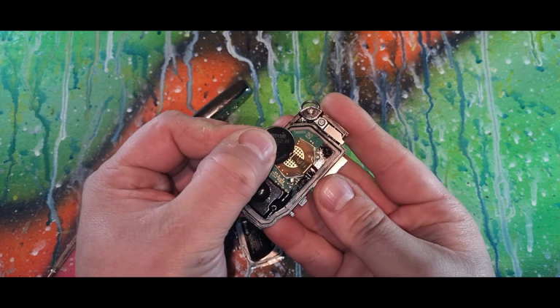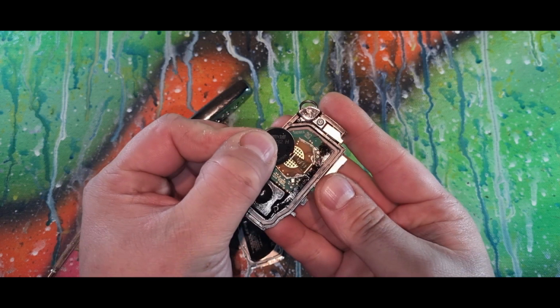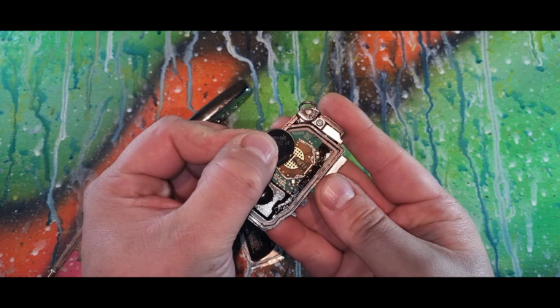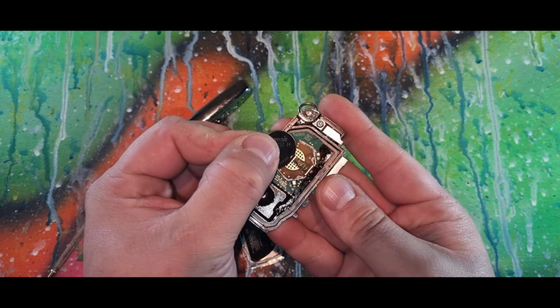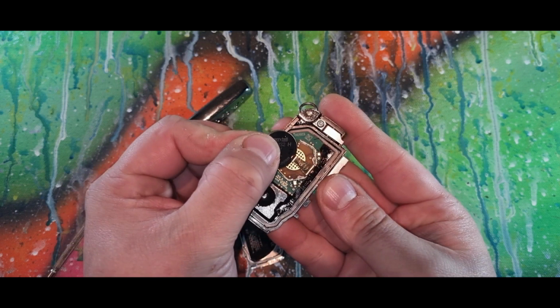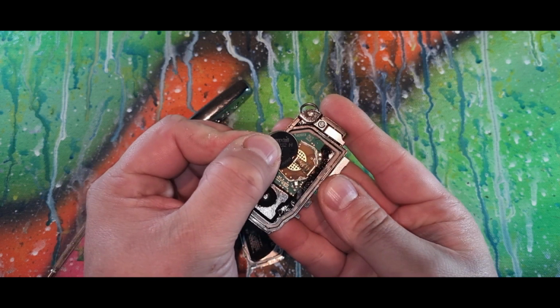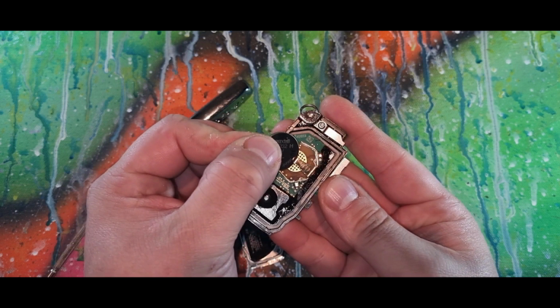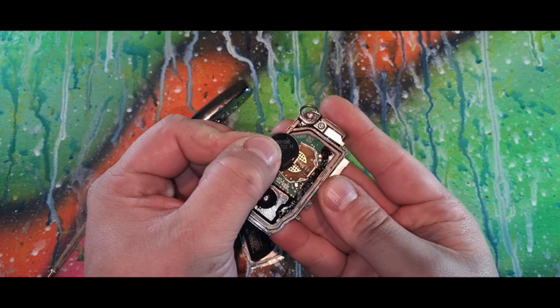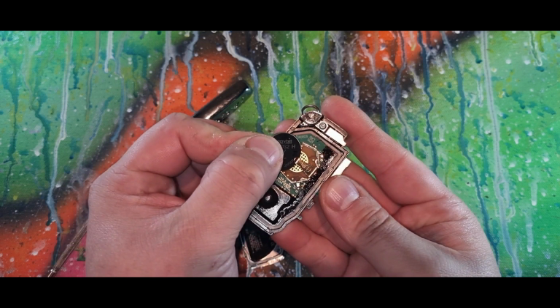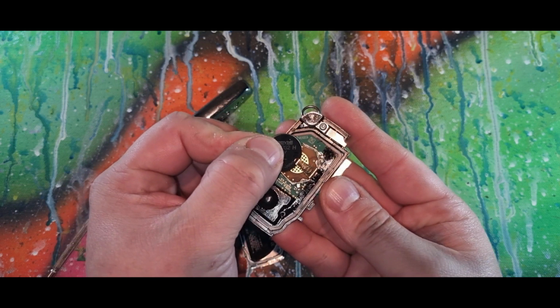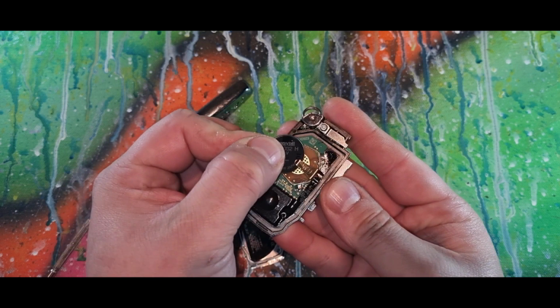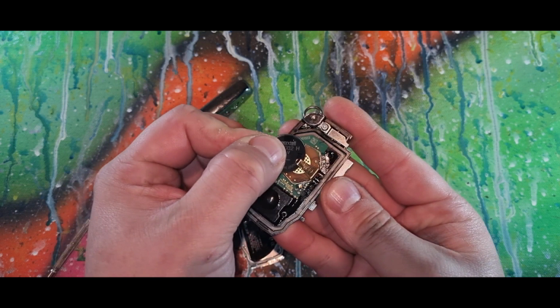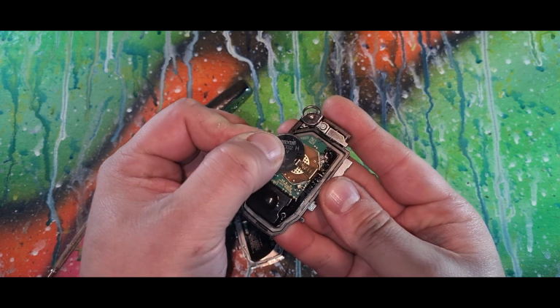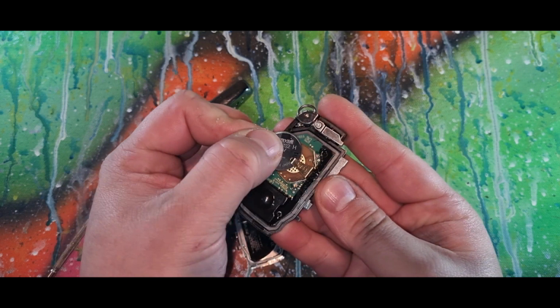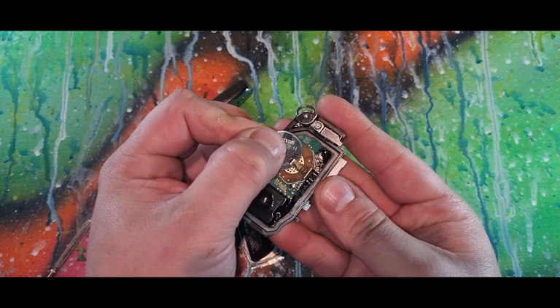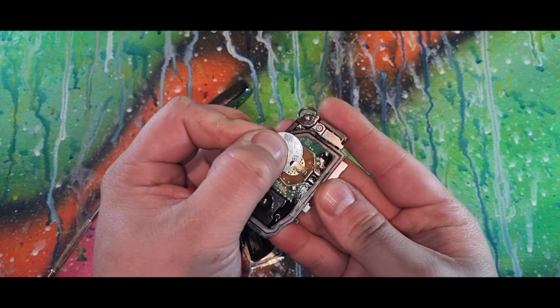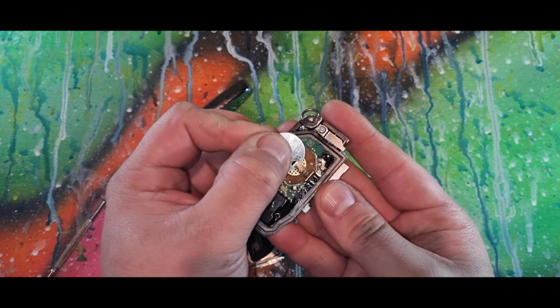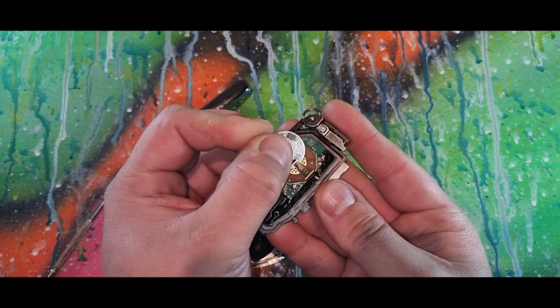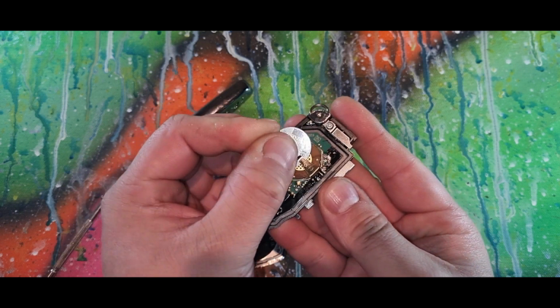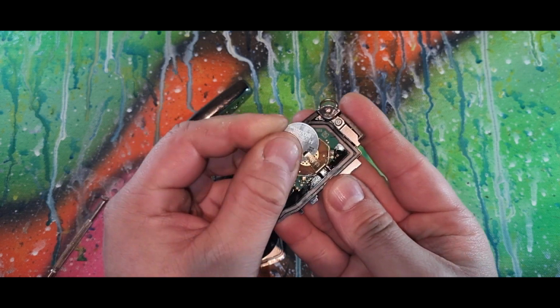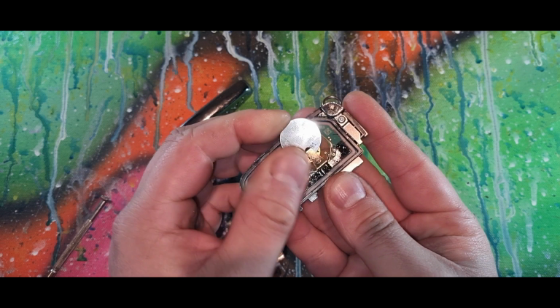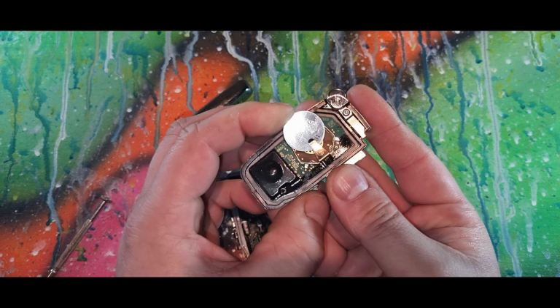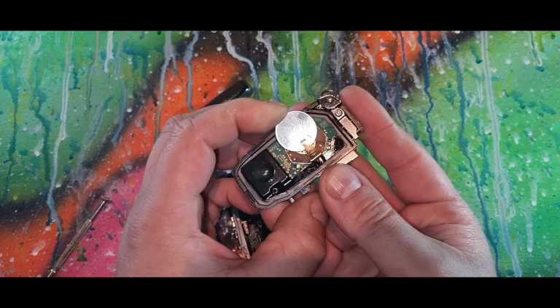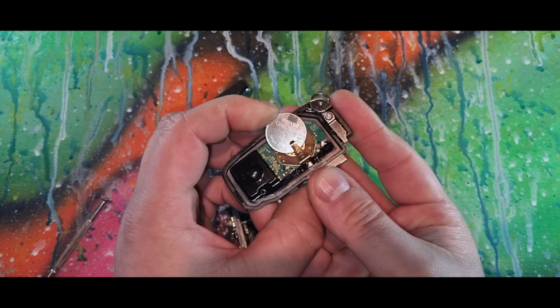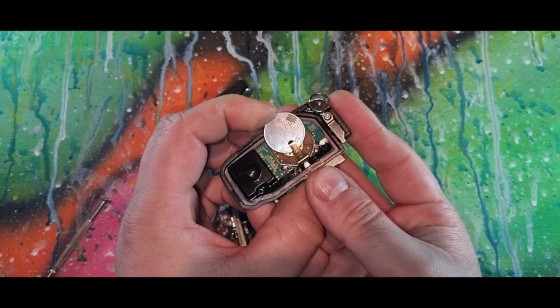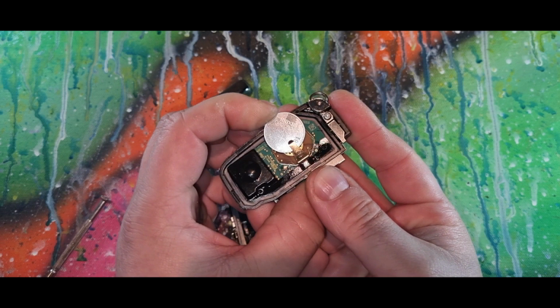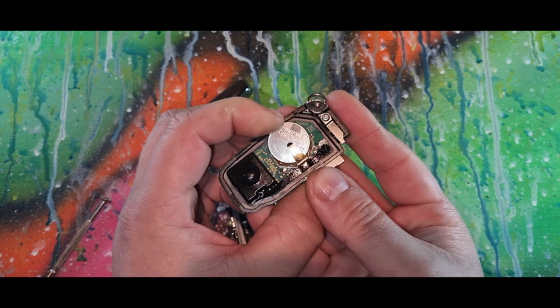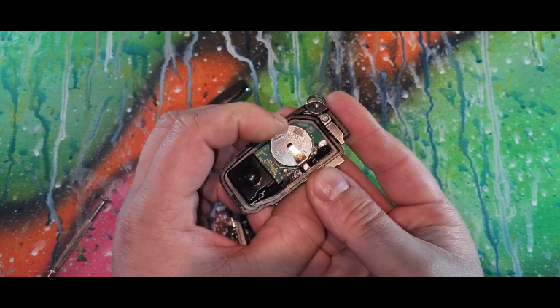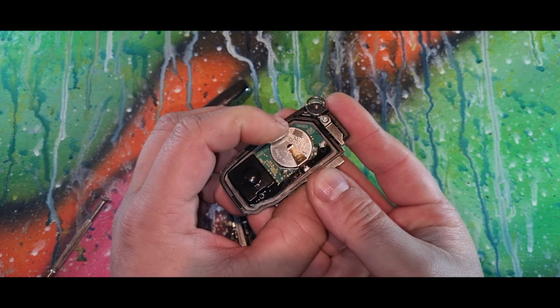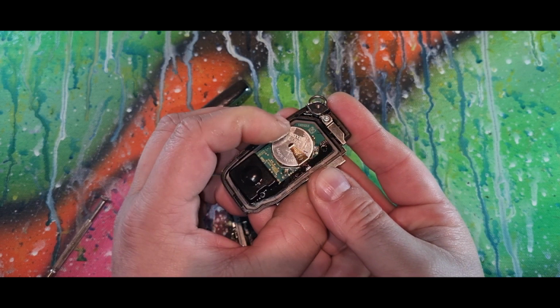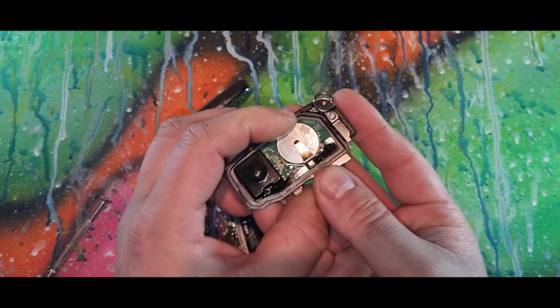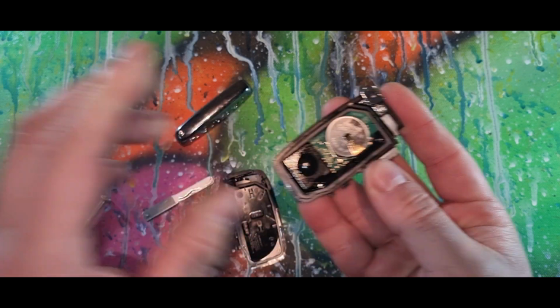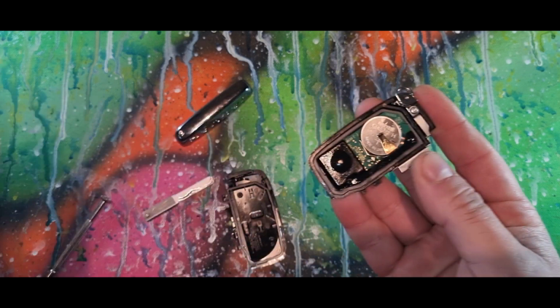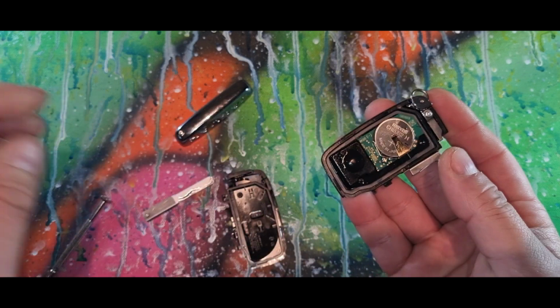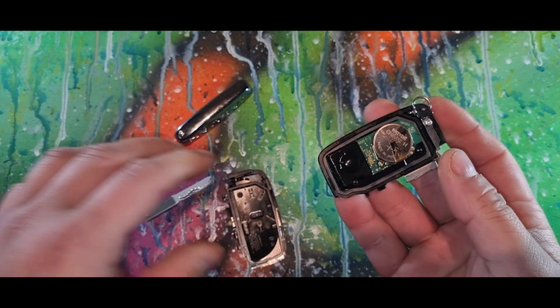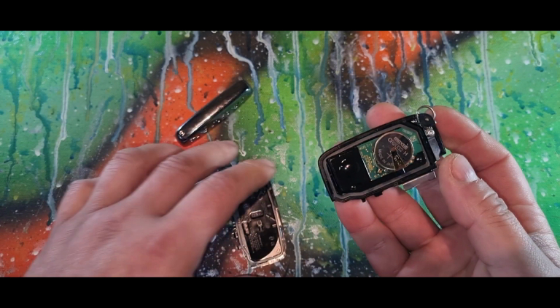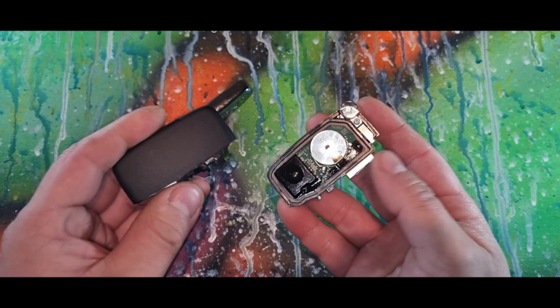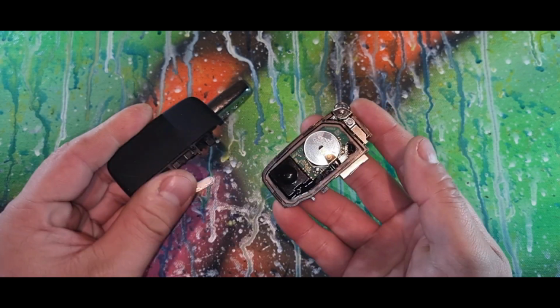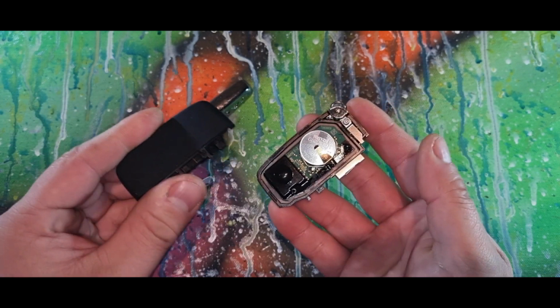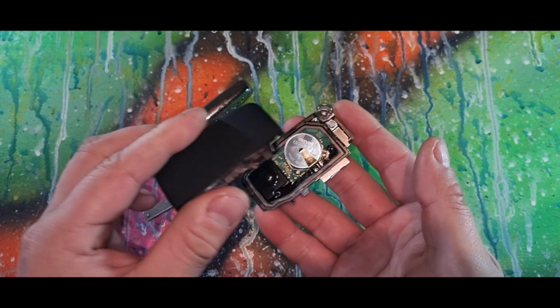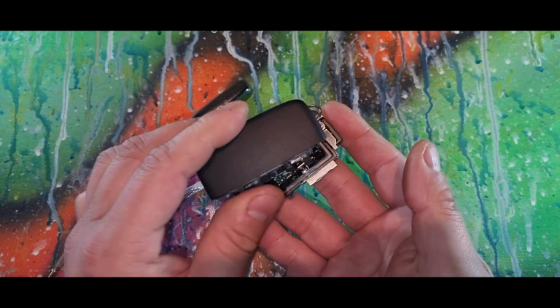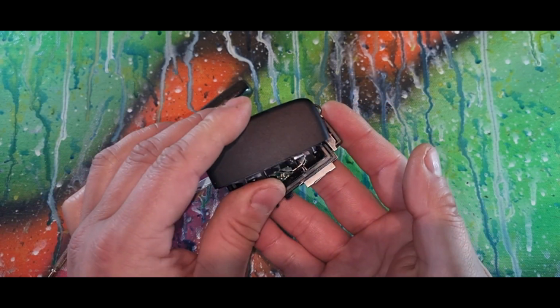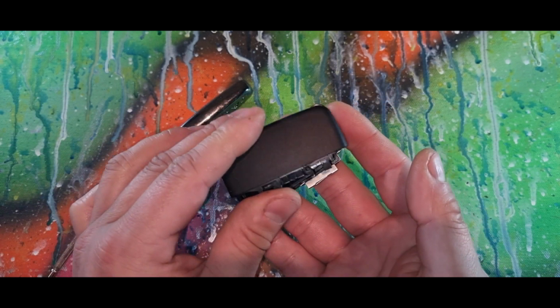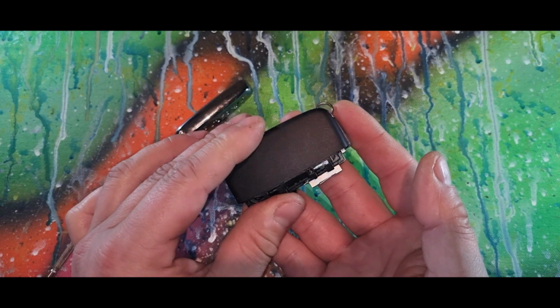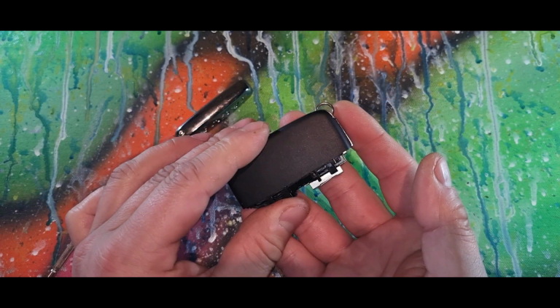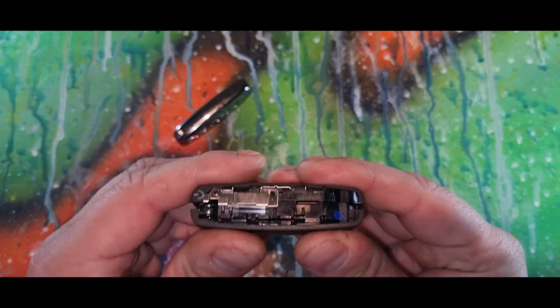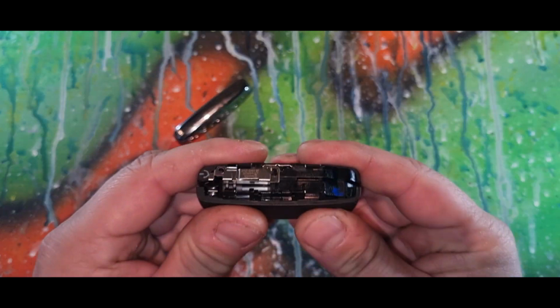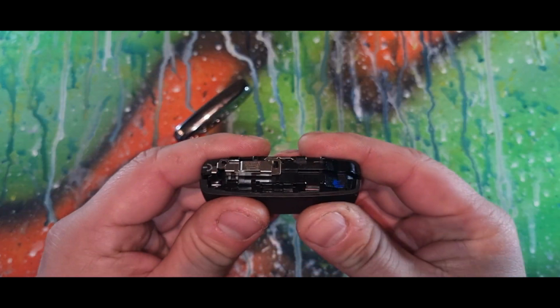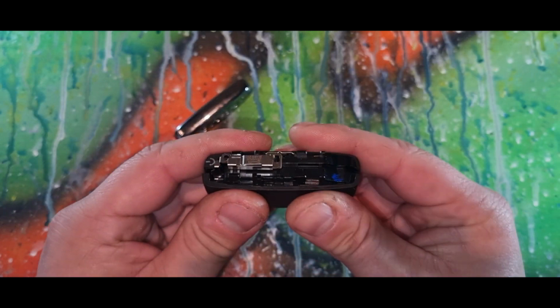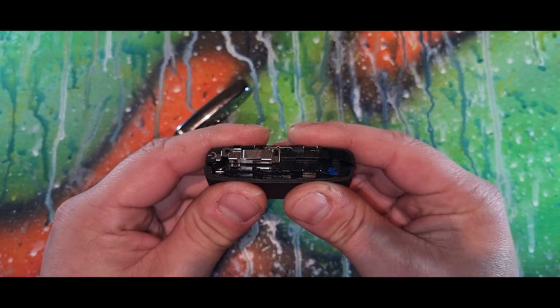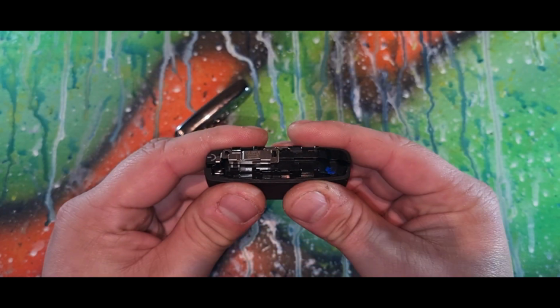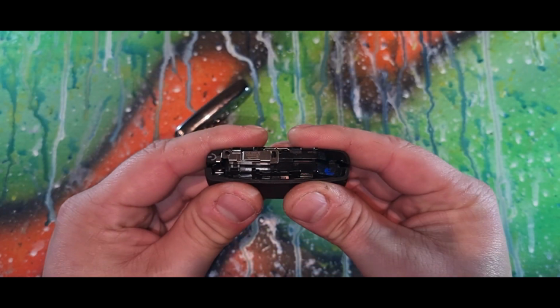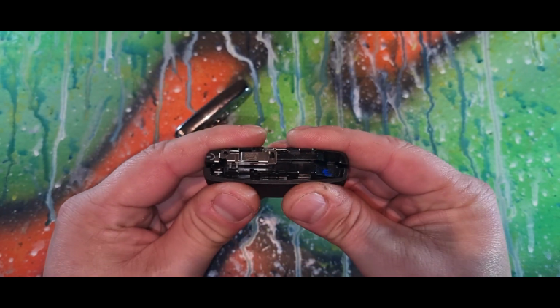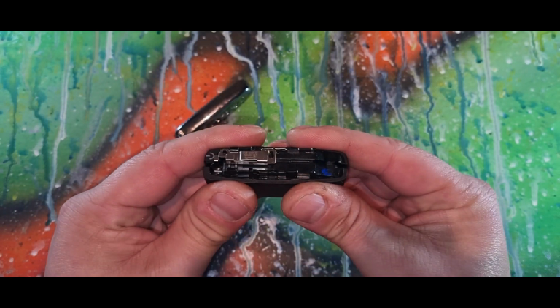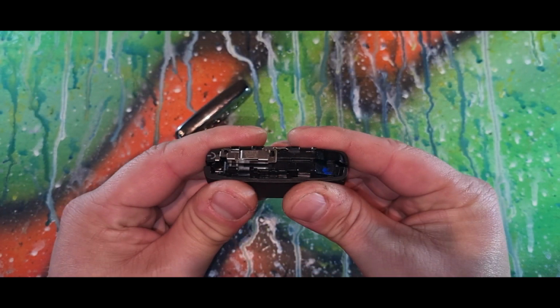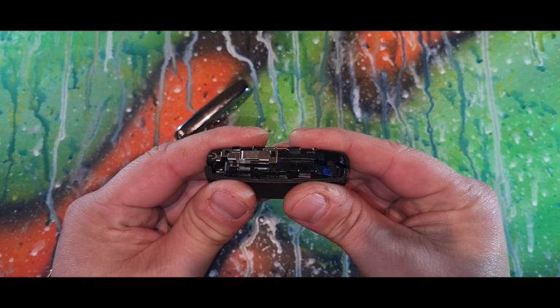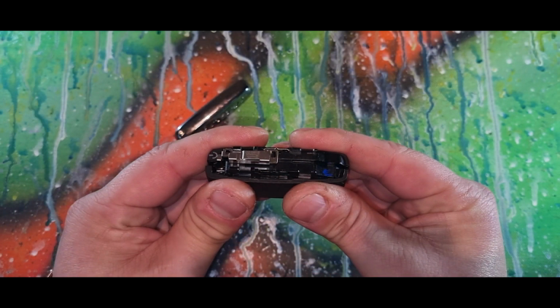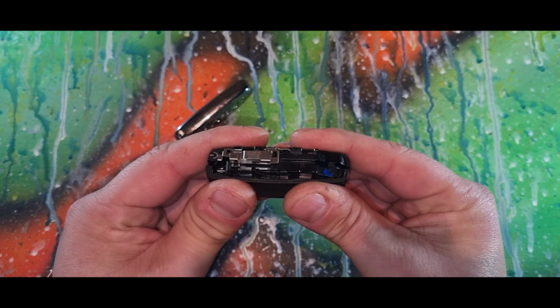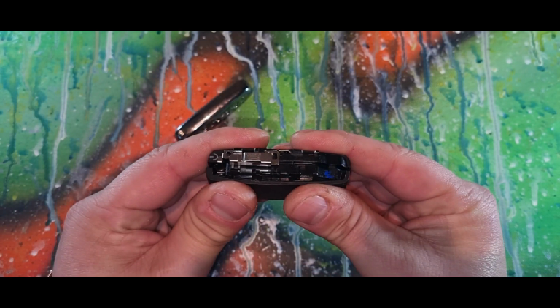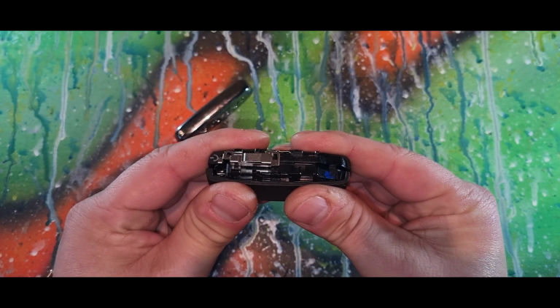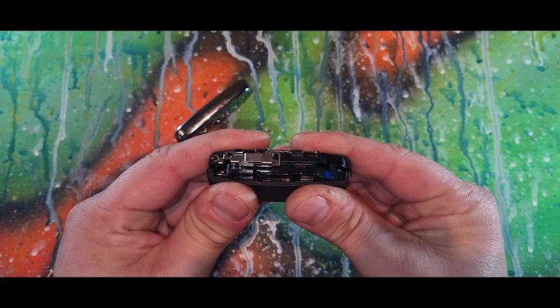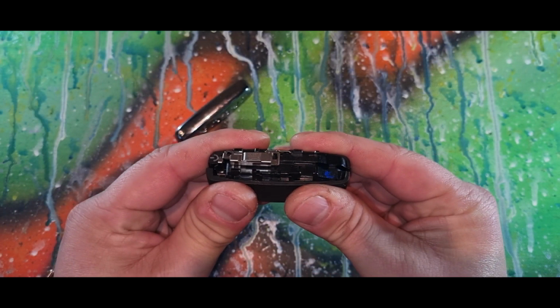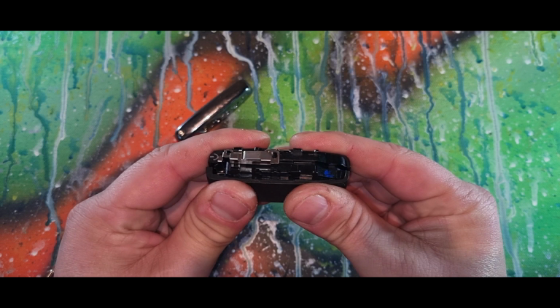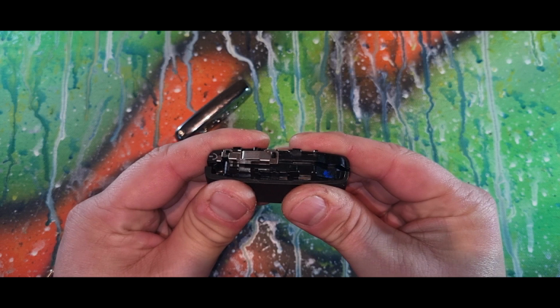When inserting back in, just make sure it's underneath that gold clip. Then push back in, get your cover, line it back up, and just clip it back in.